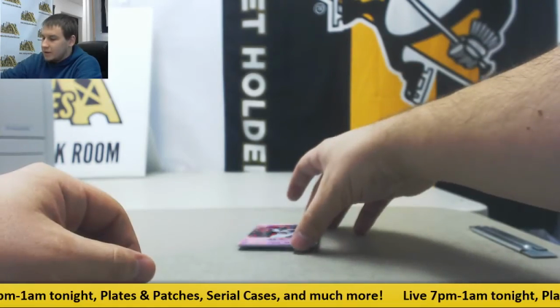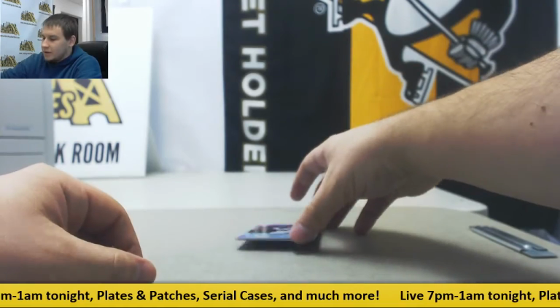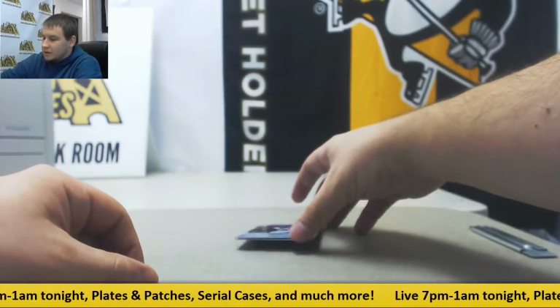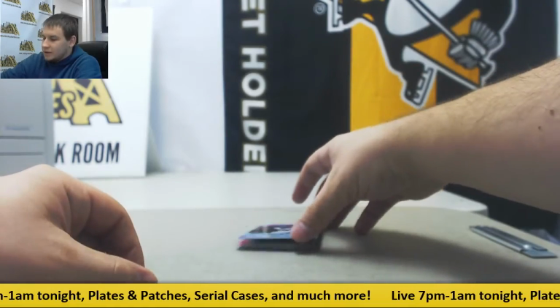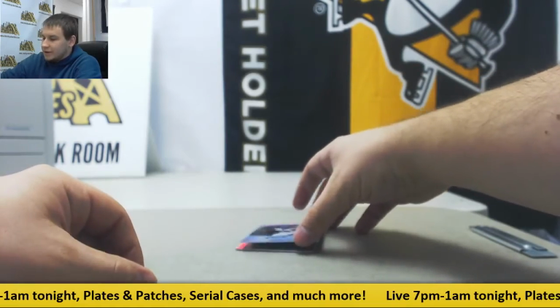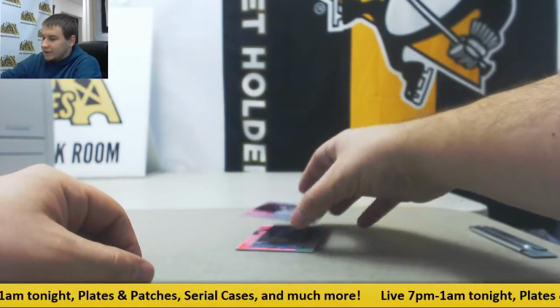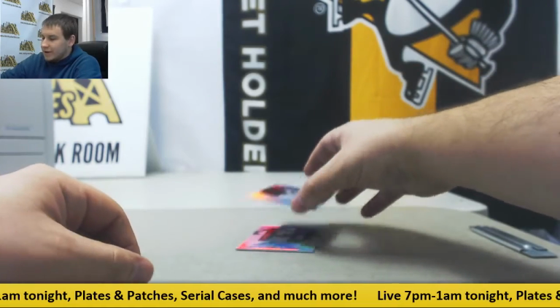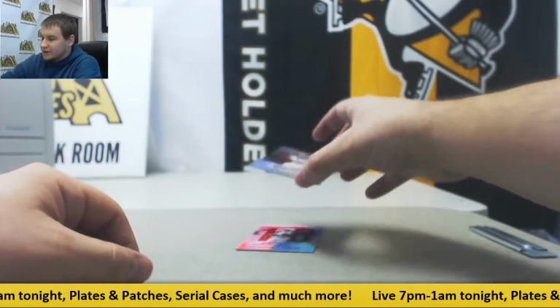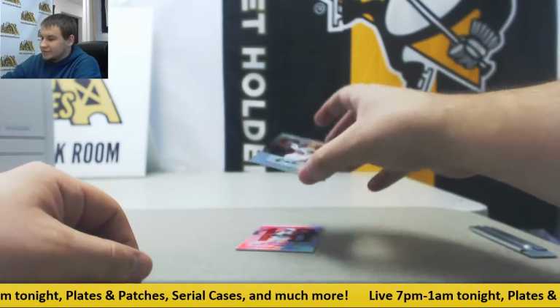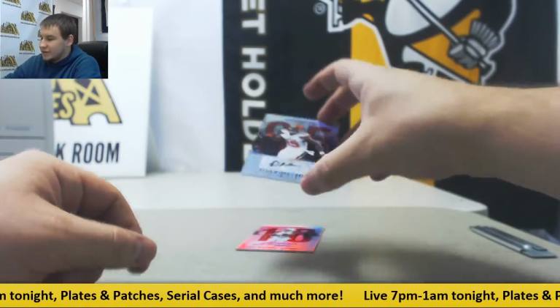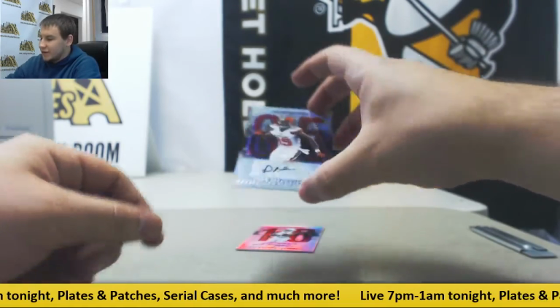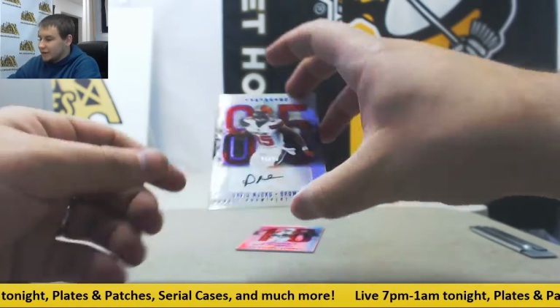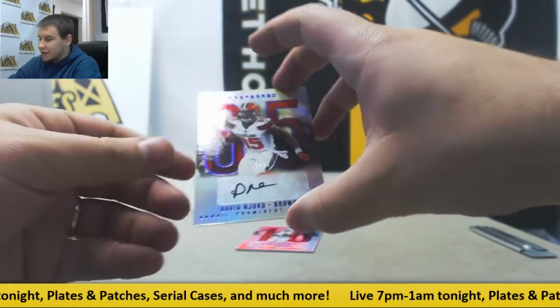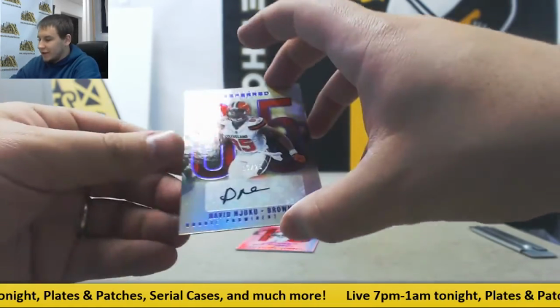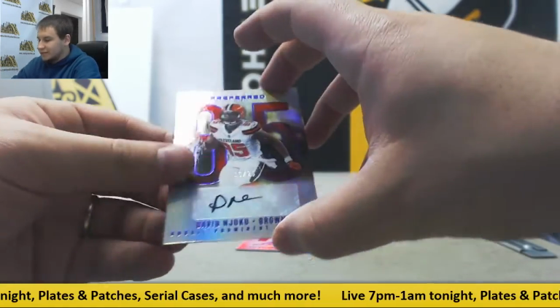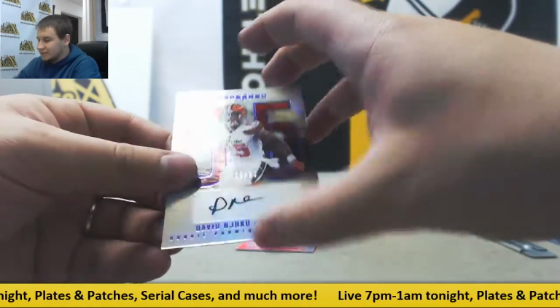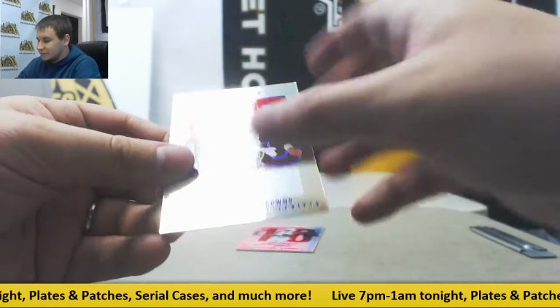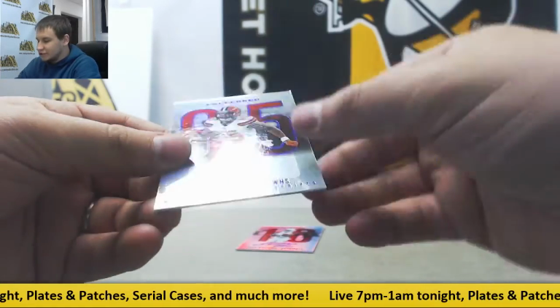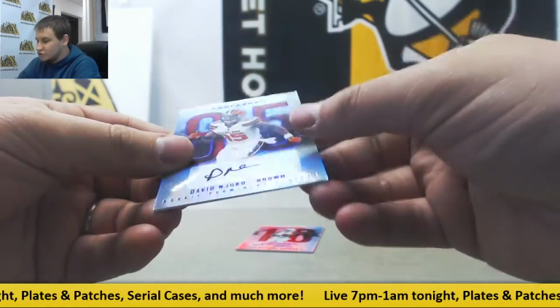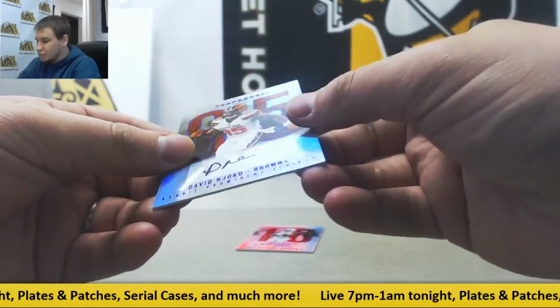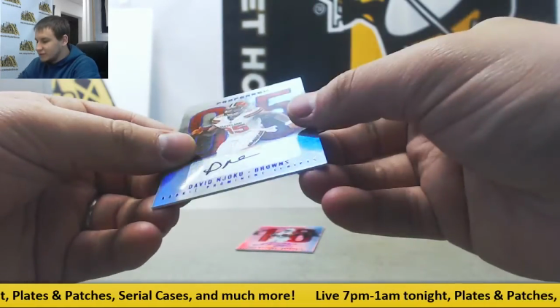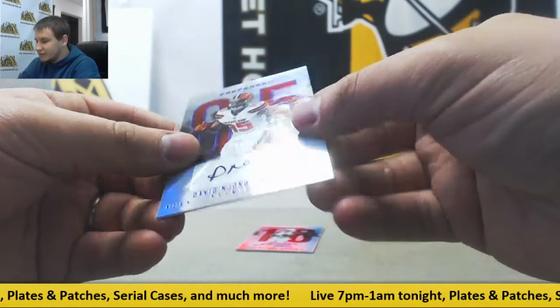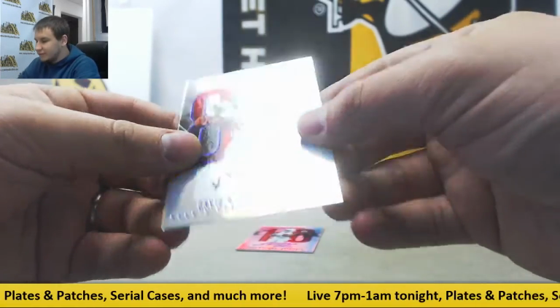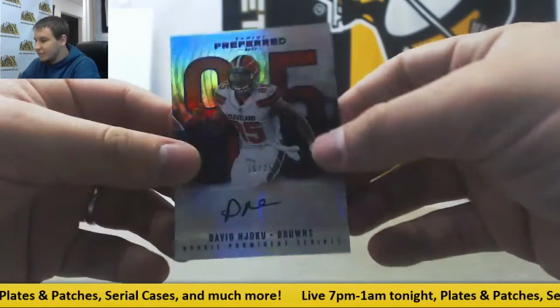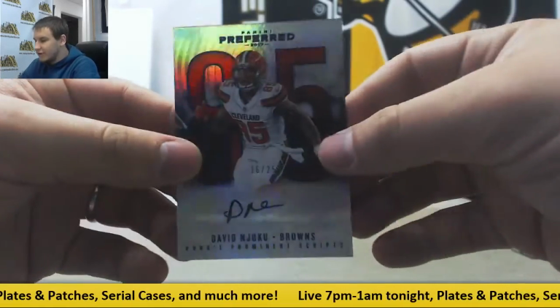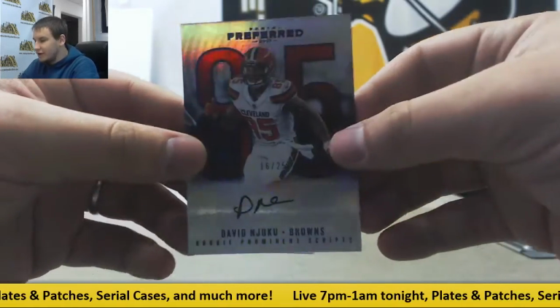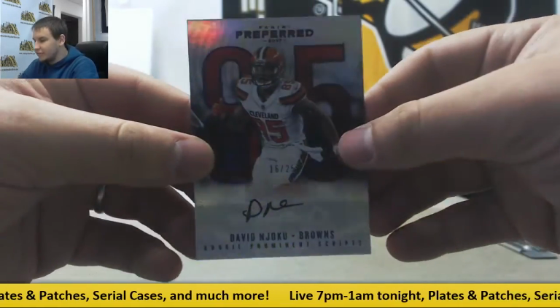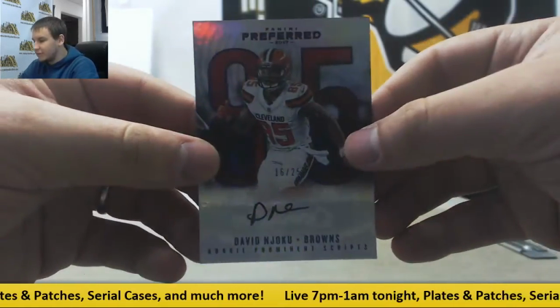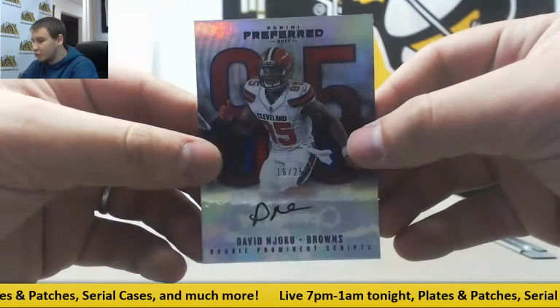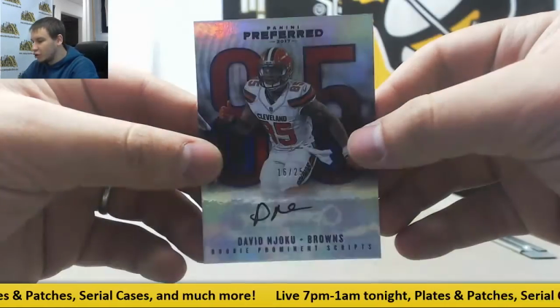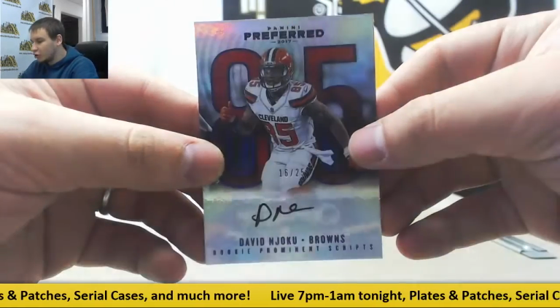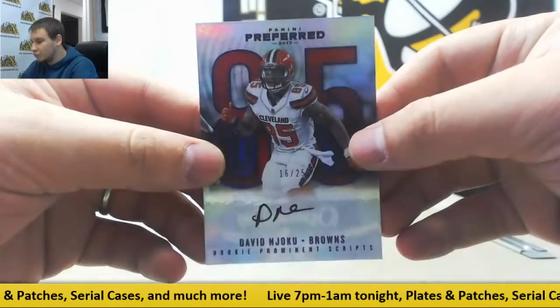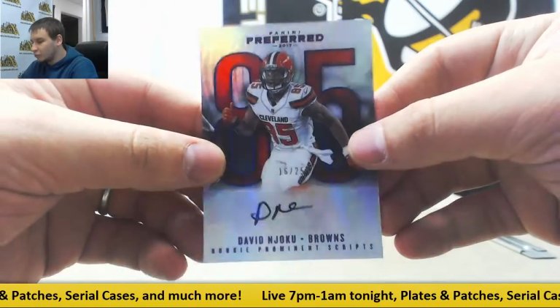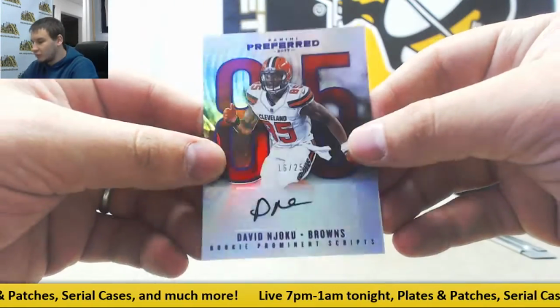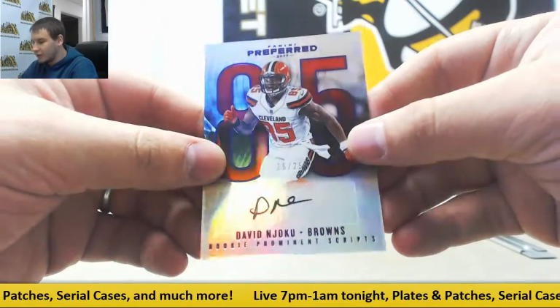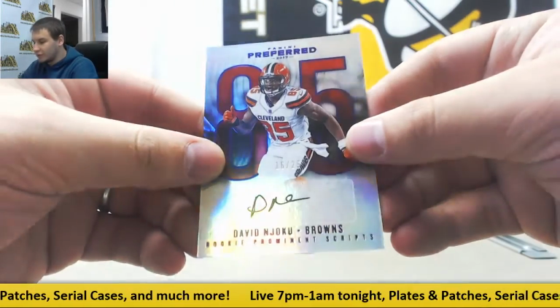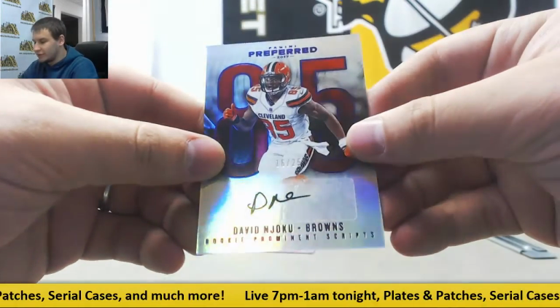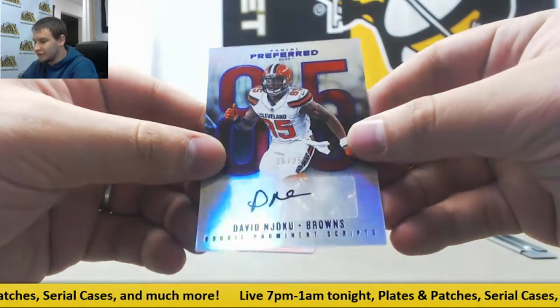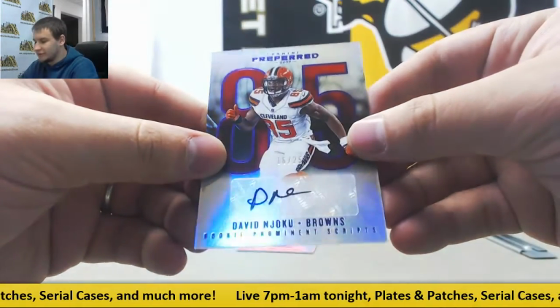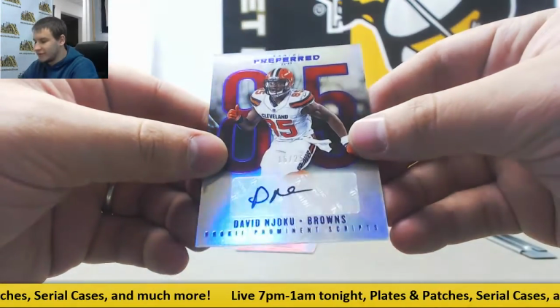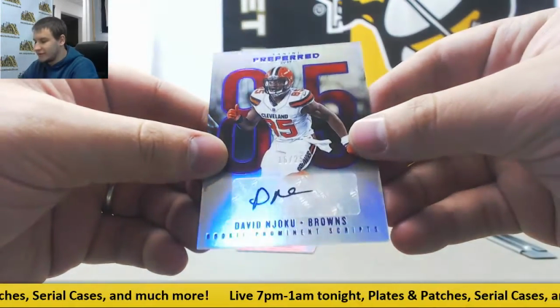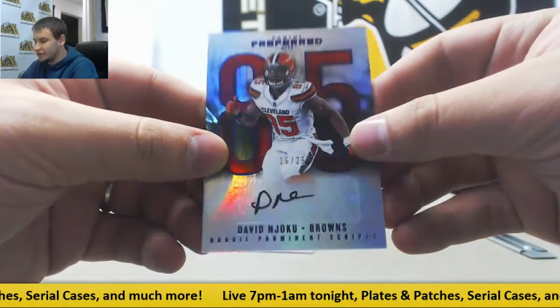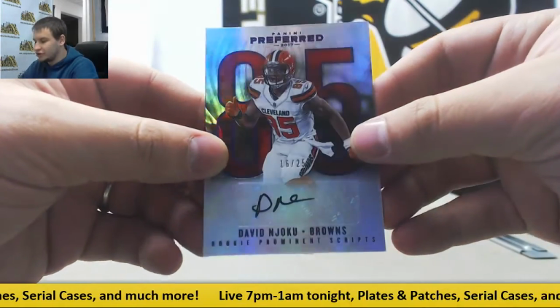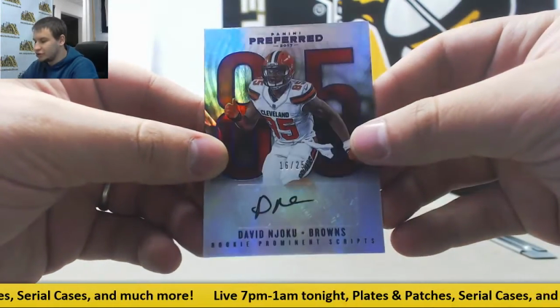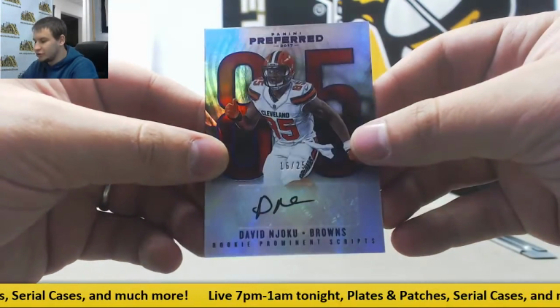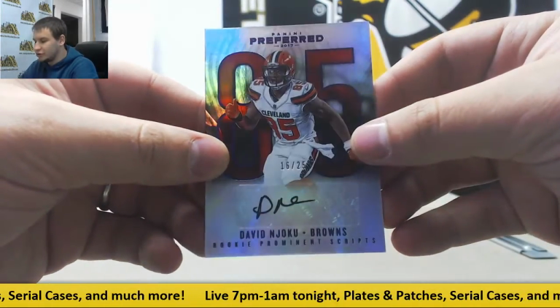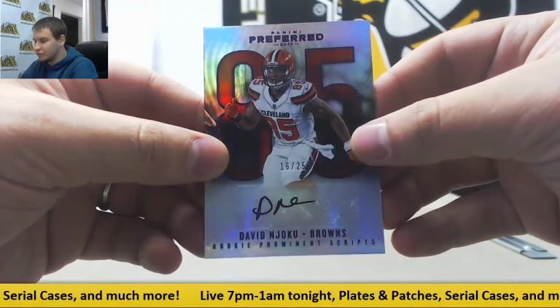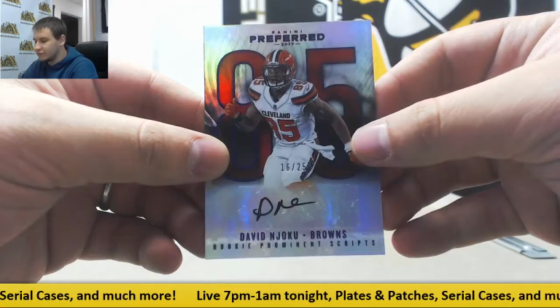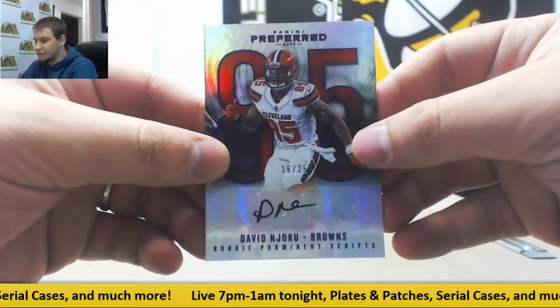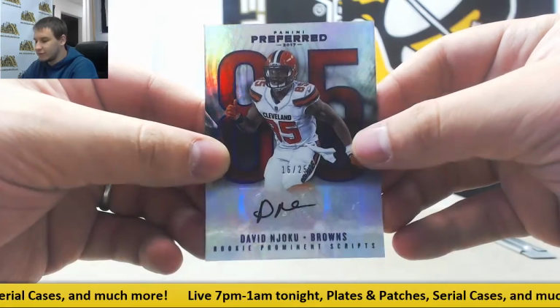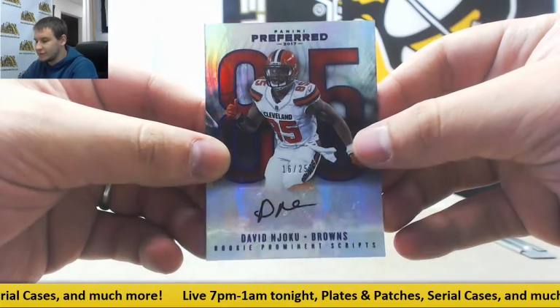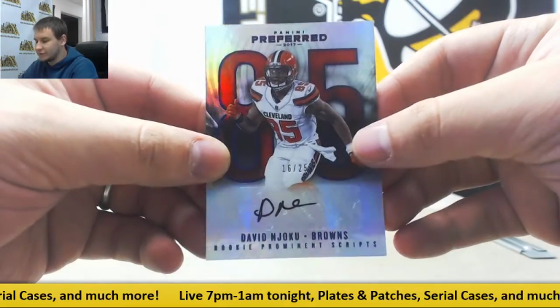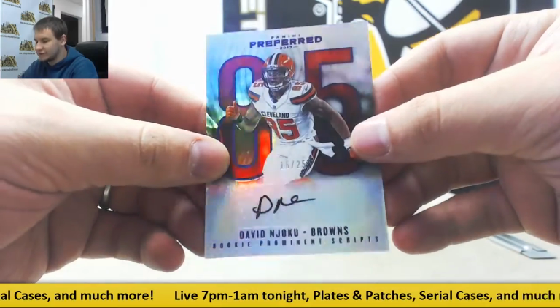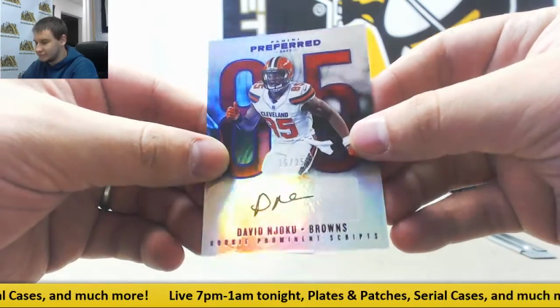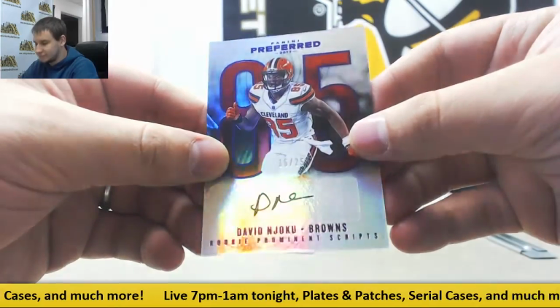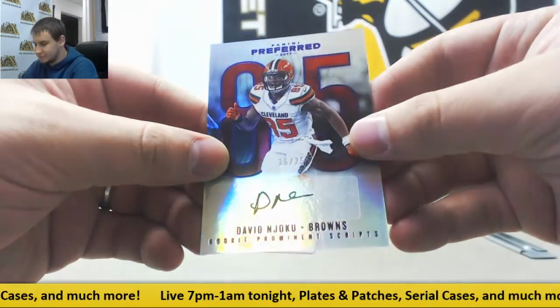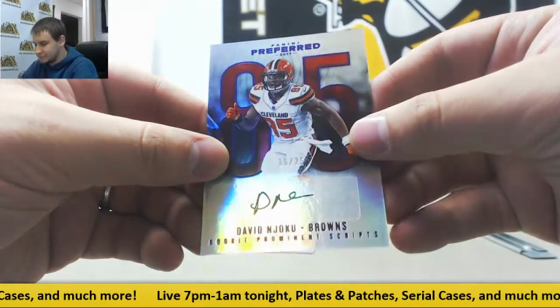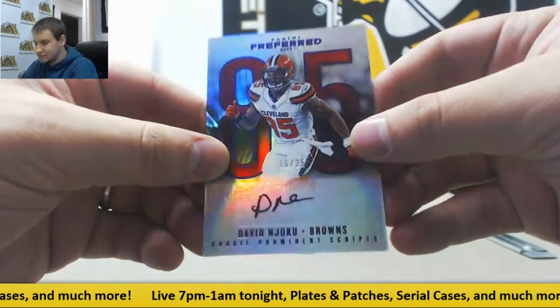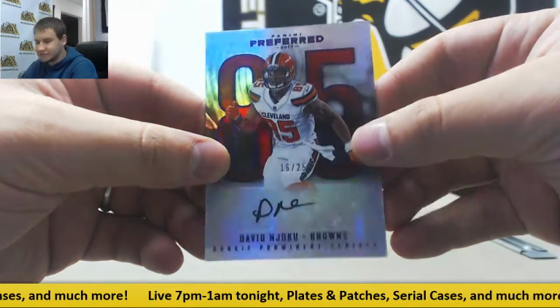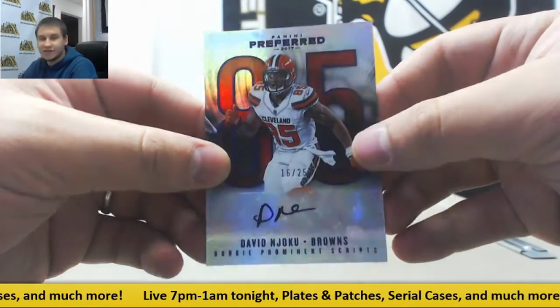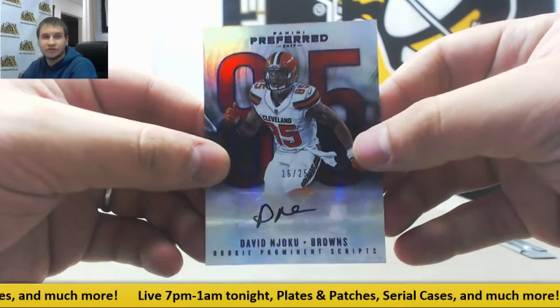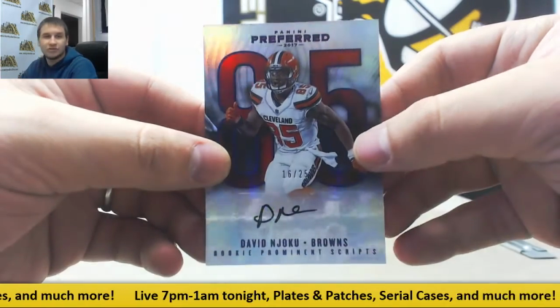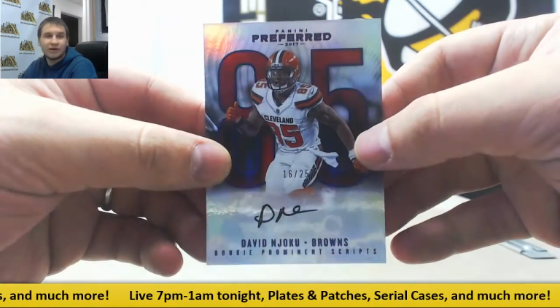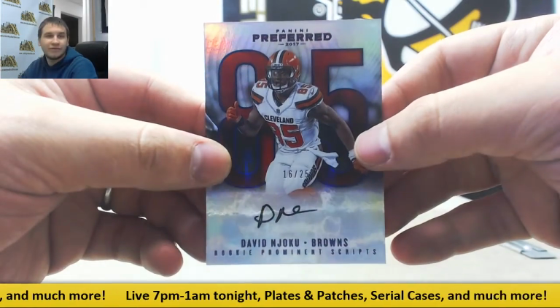Next auto is number 25, Purple Parallel, David DeJoku for the Browns, 16 of 25.